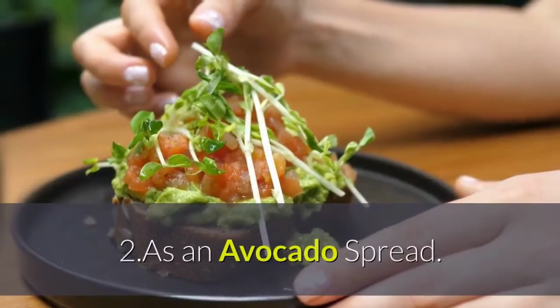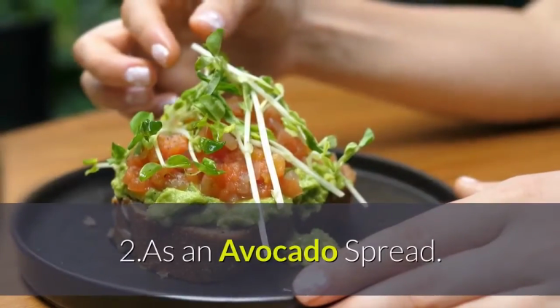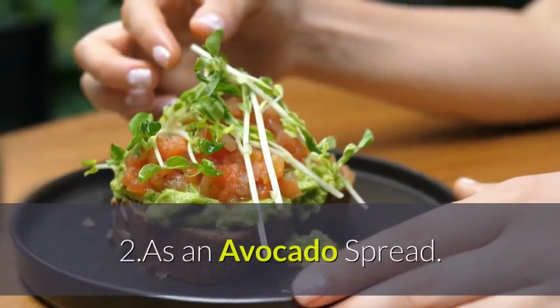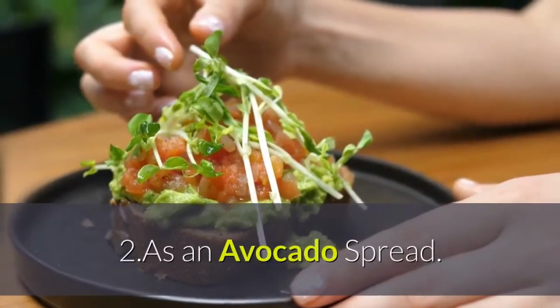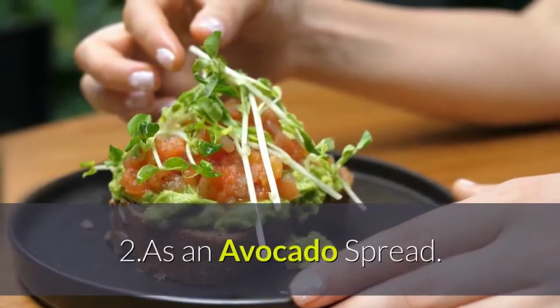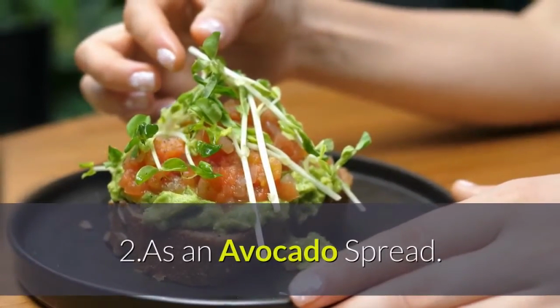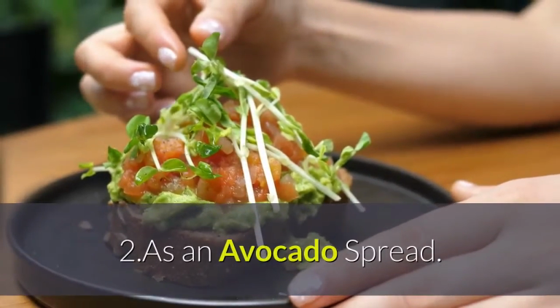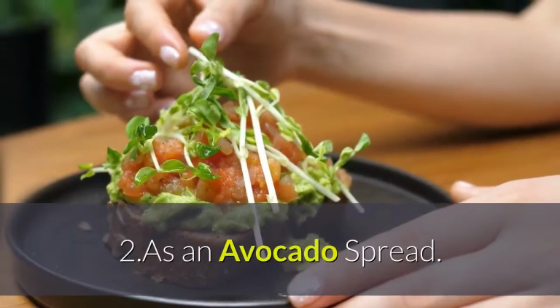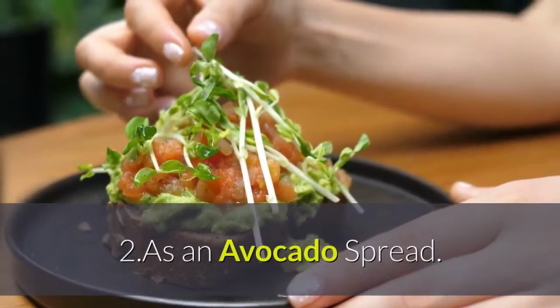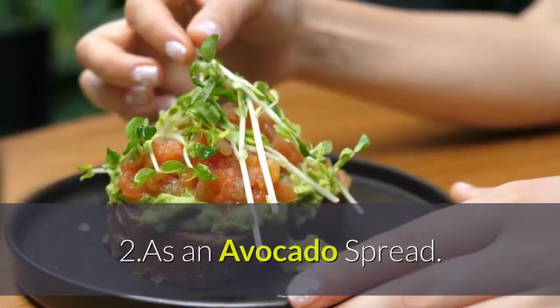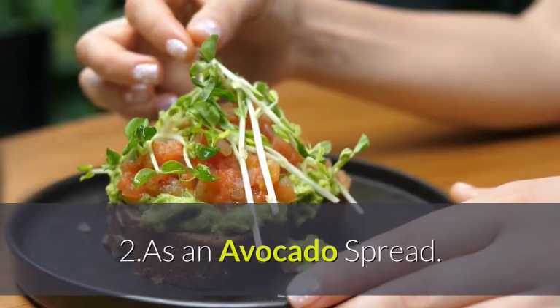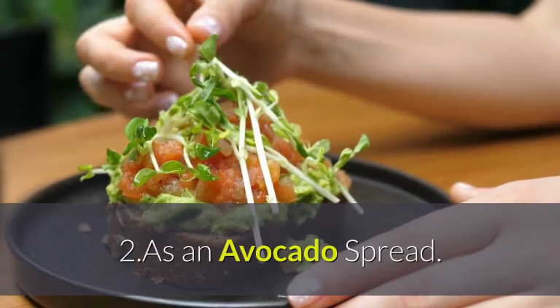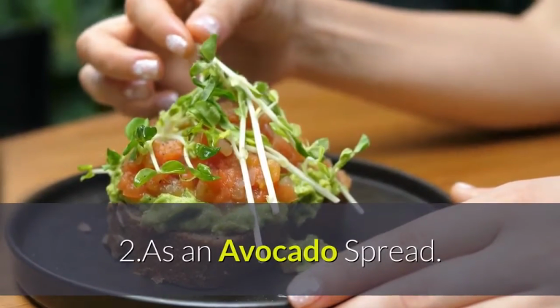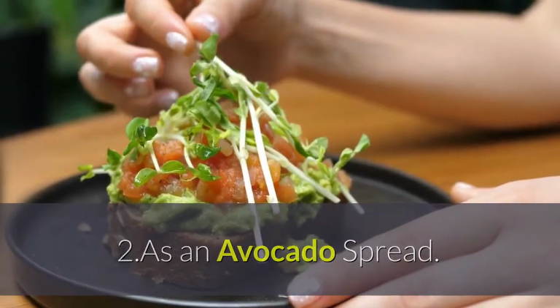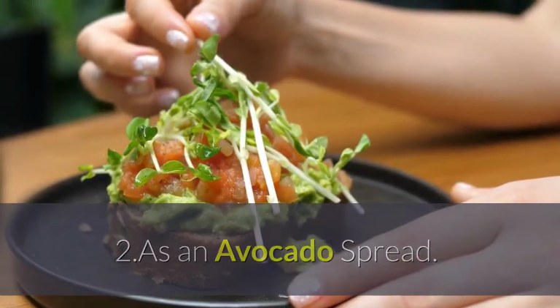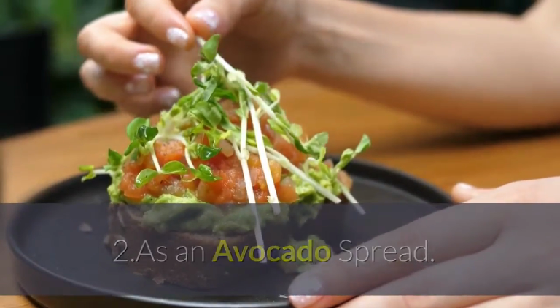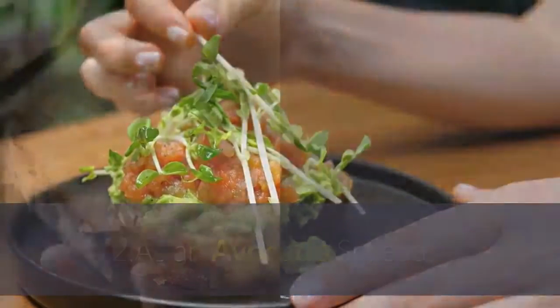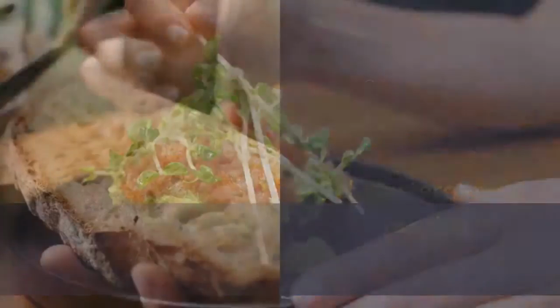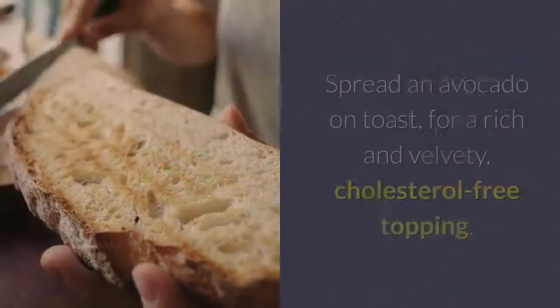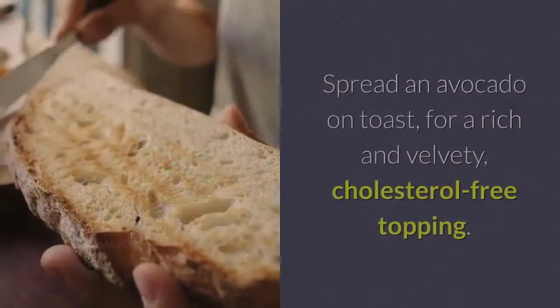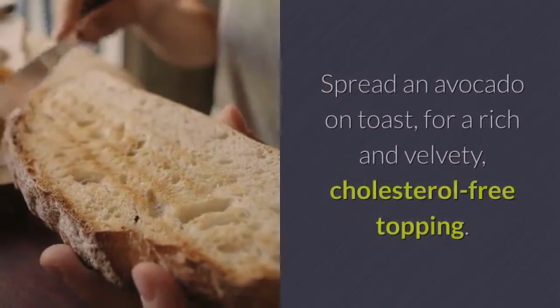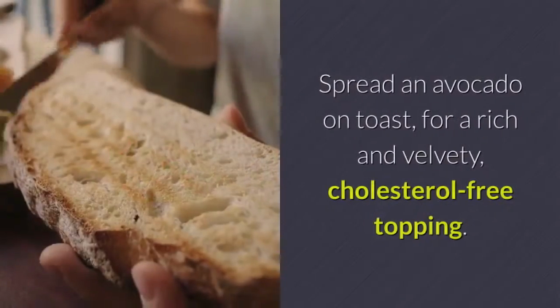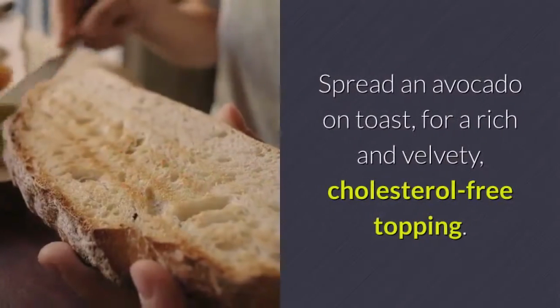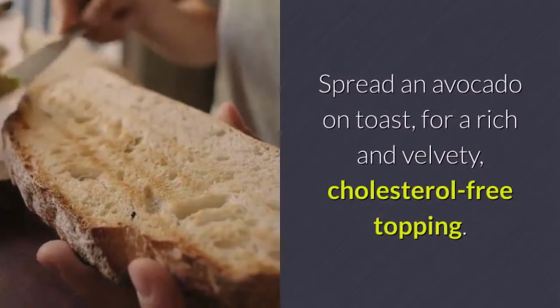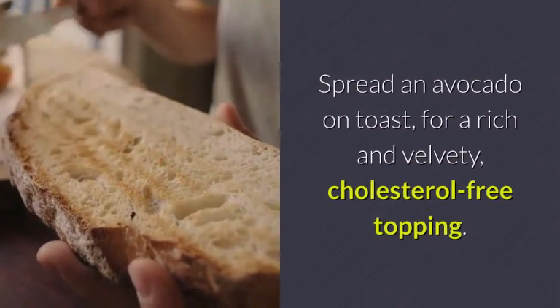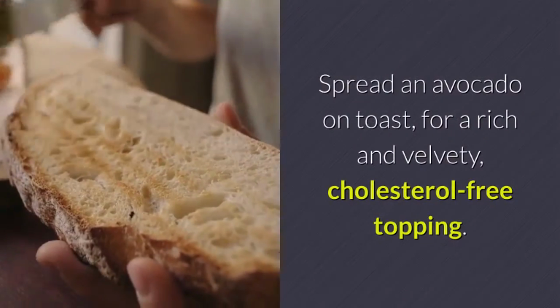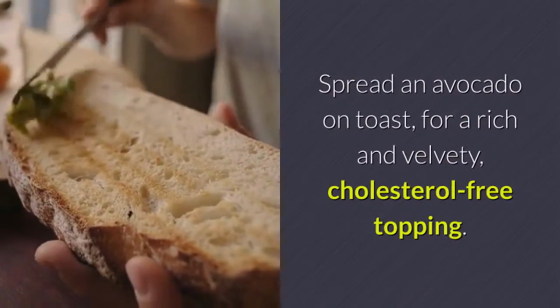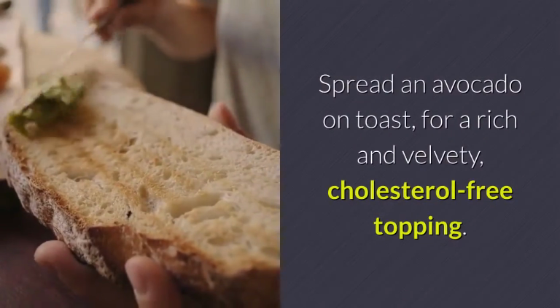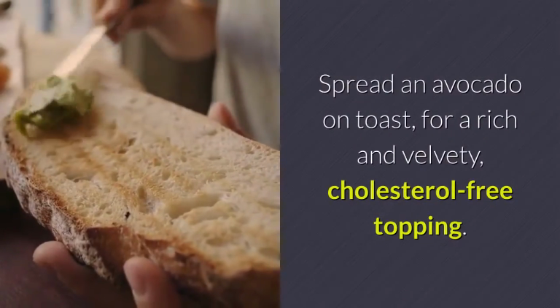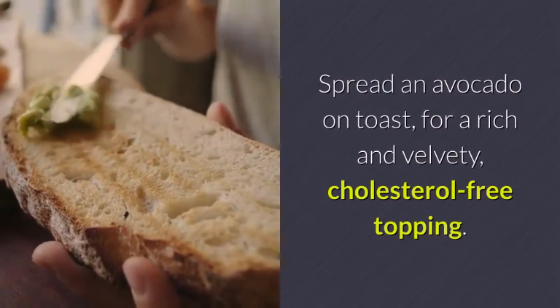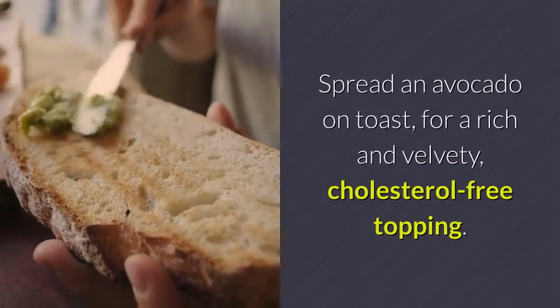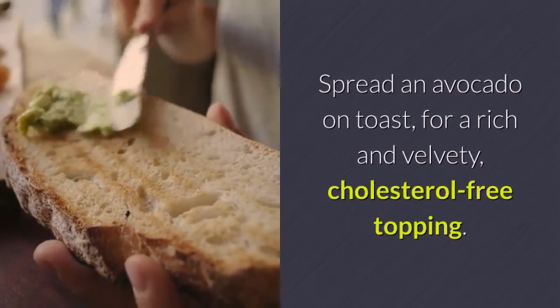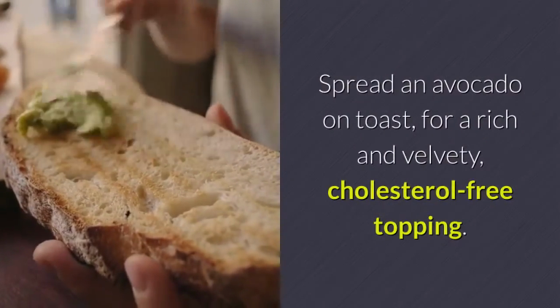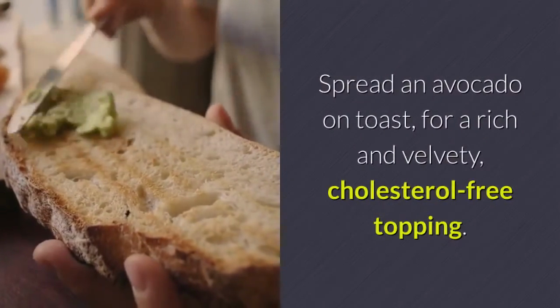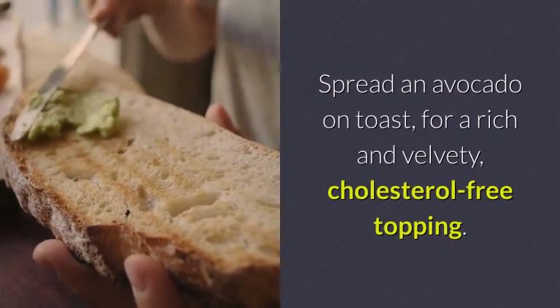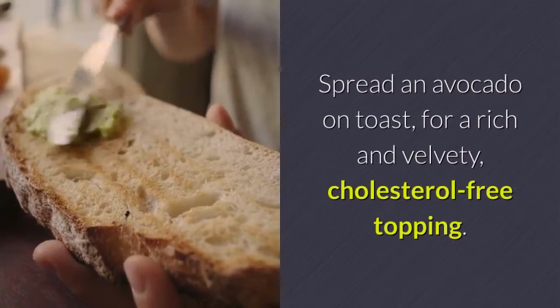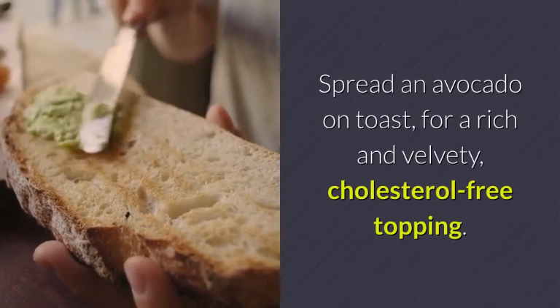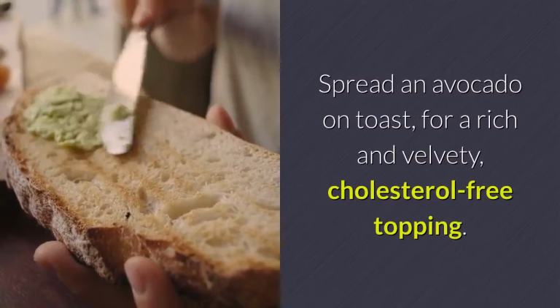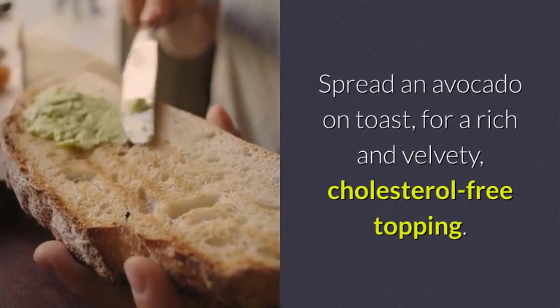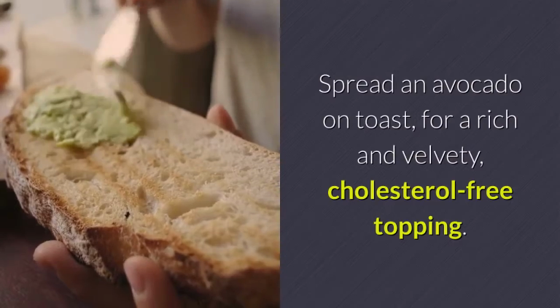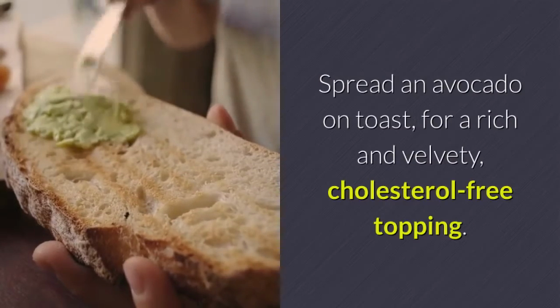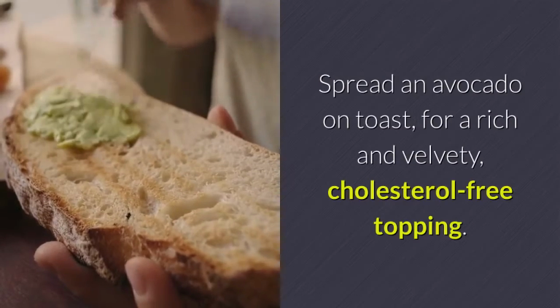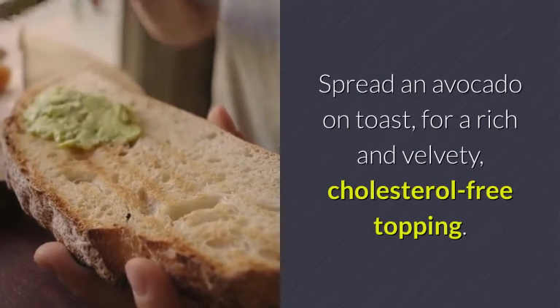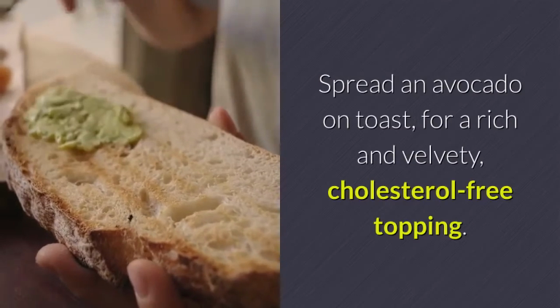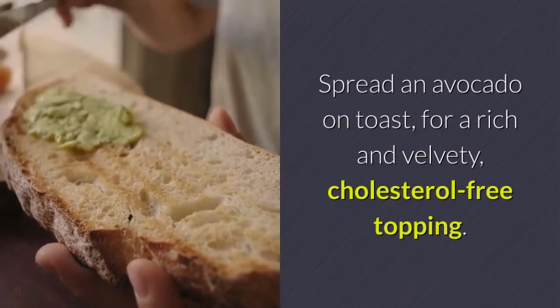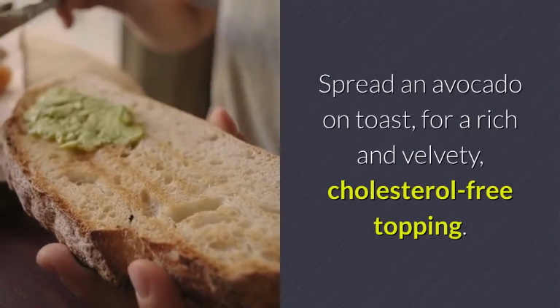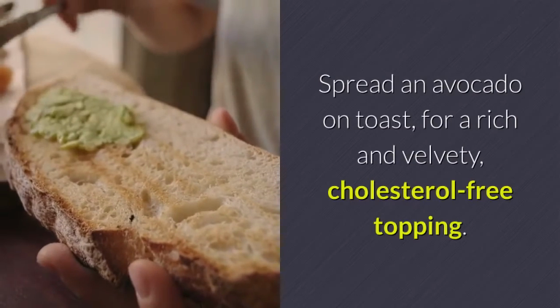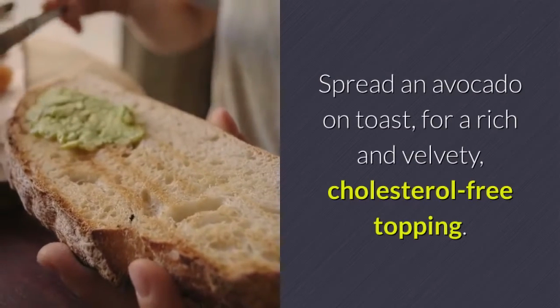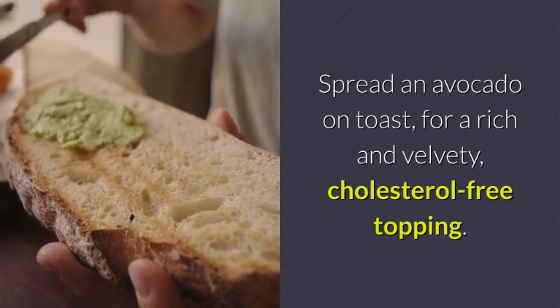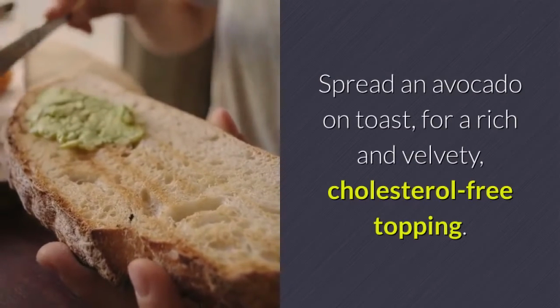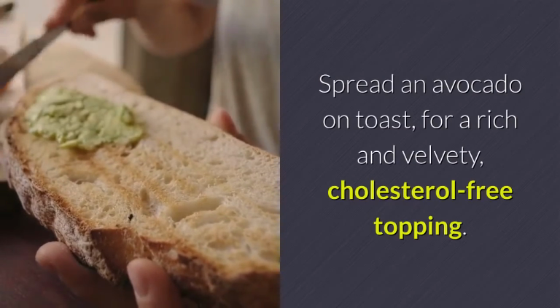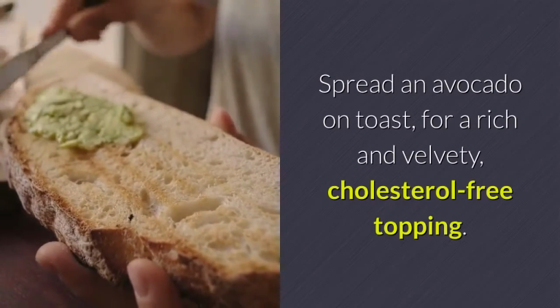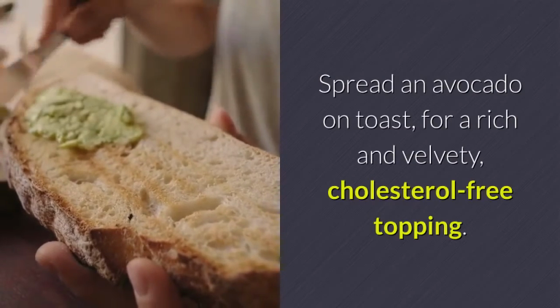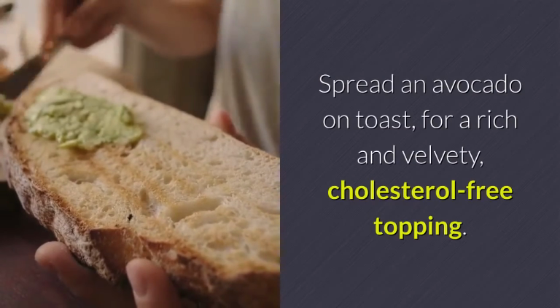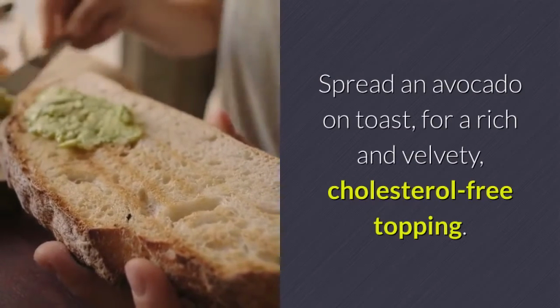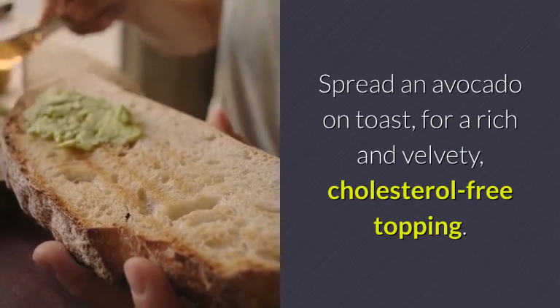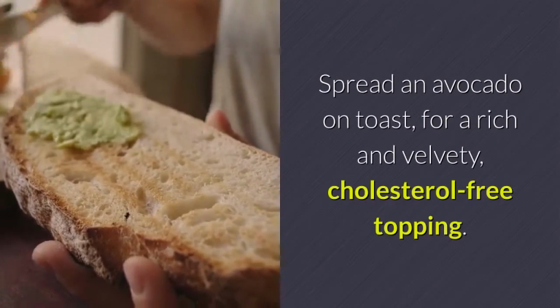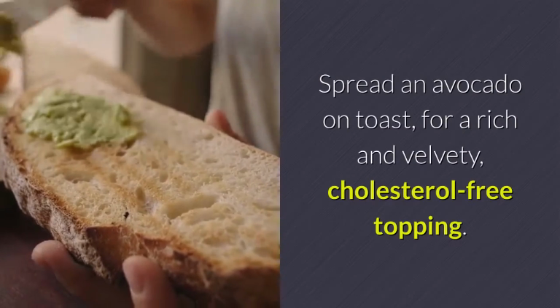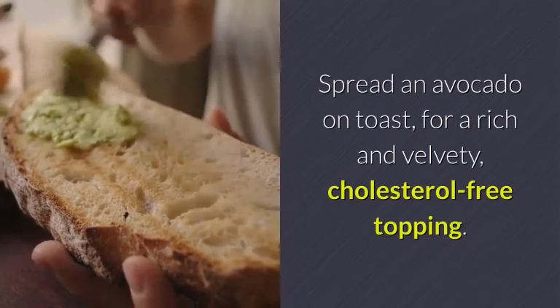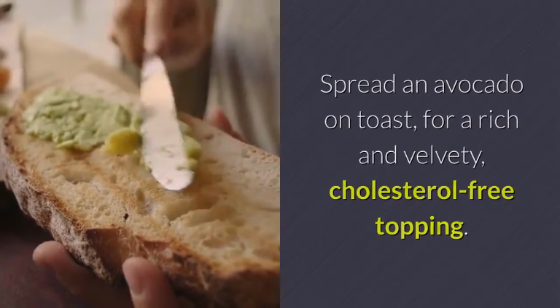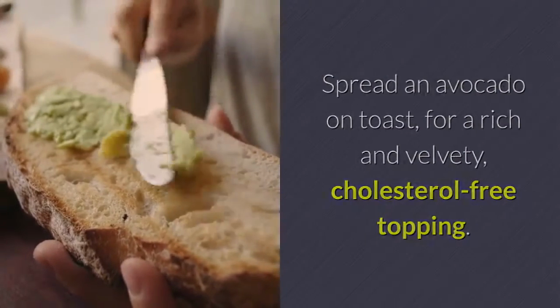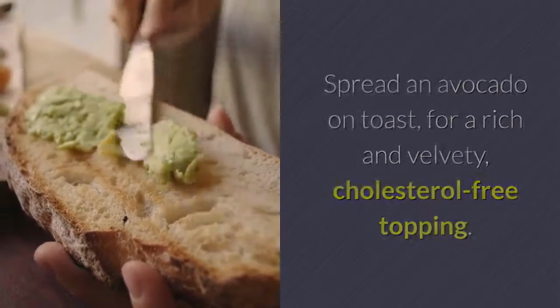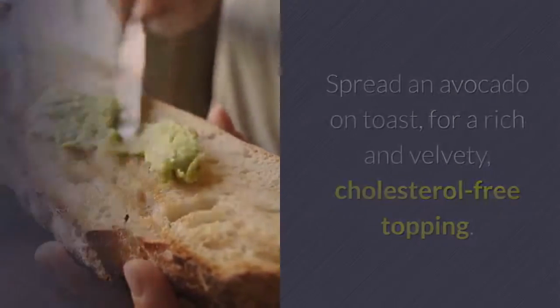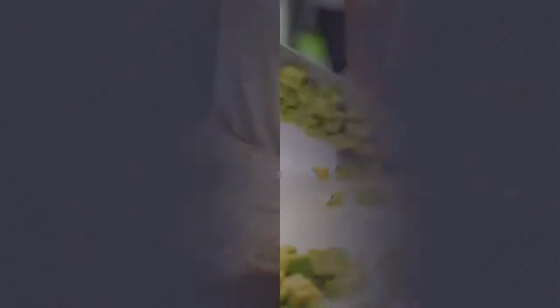2. As an avocado spread. Spread an avocado on toast for a rich and velvety, cholesterol-free topping.